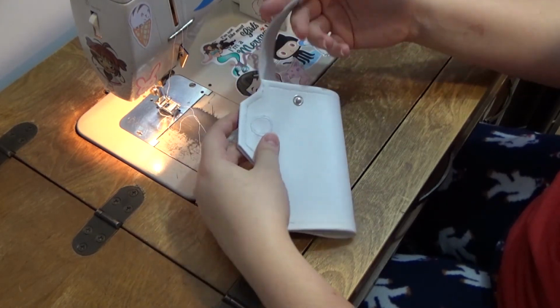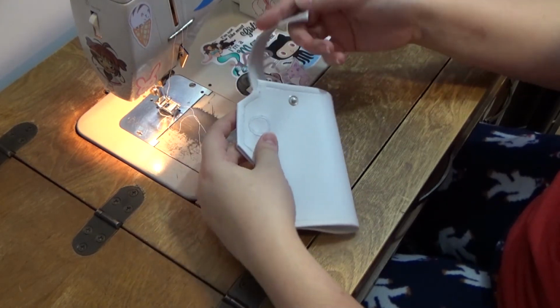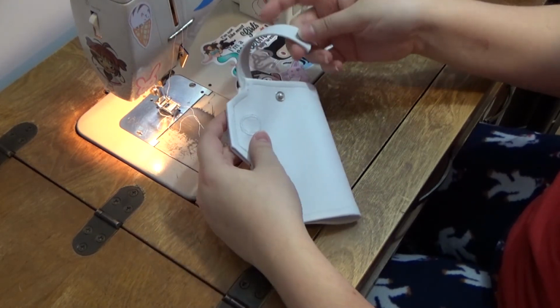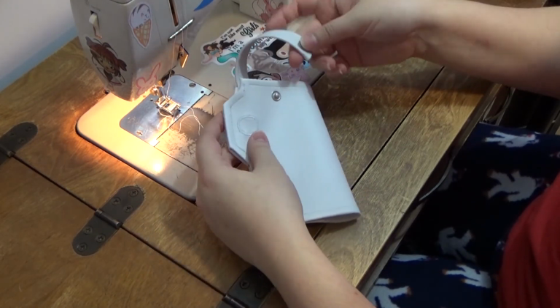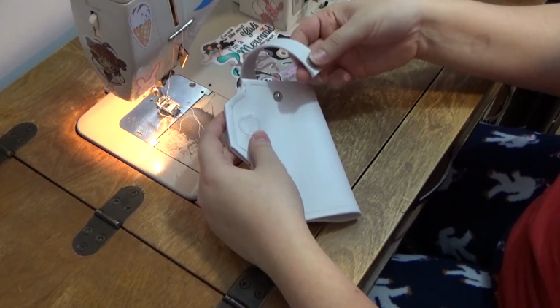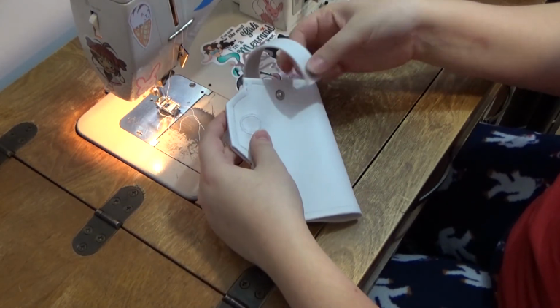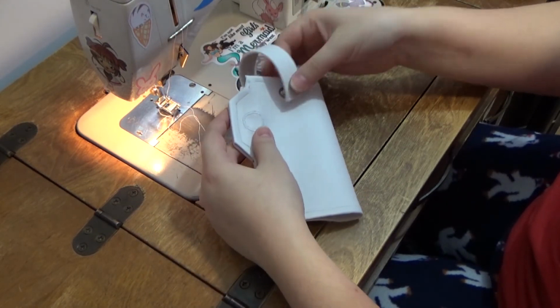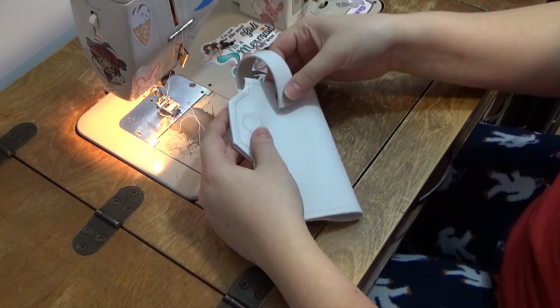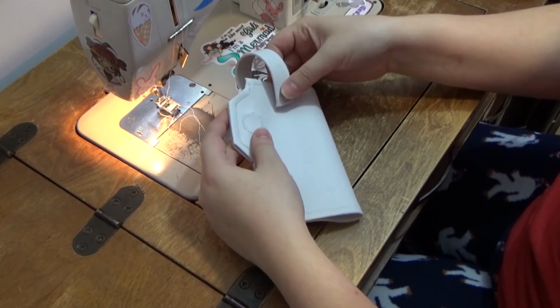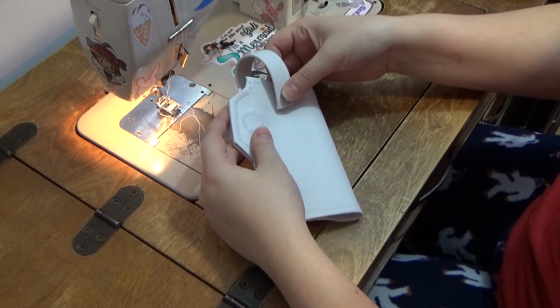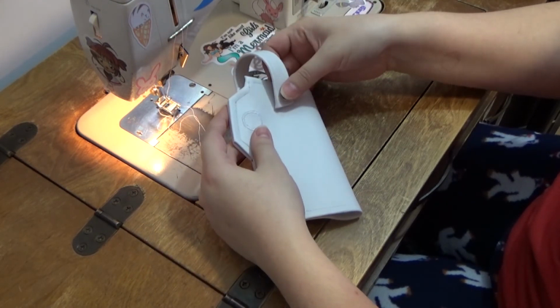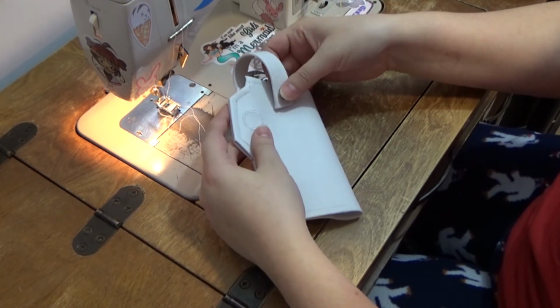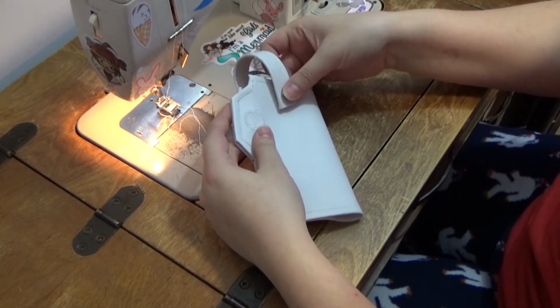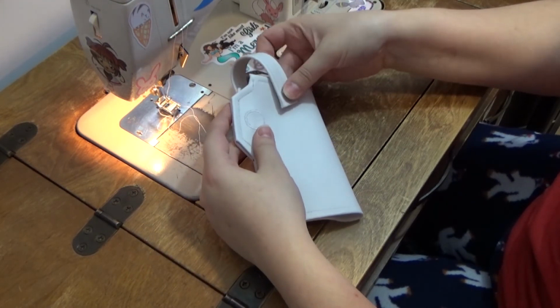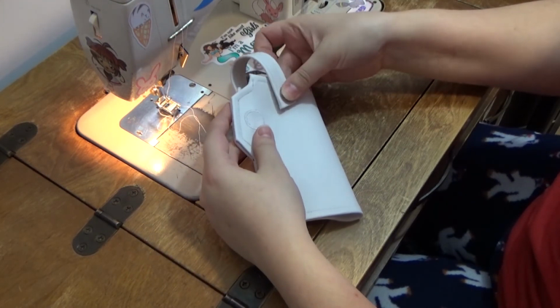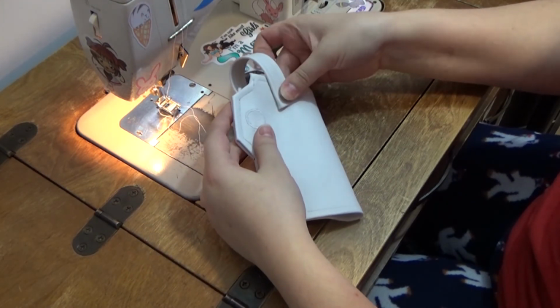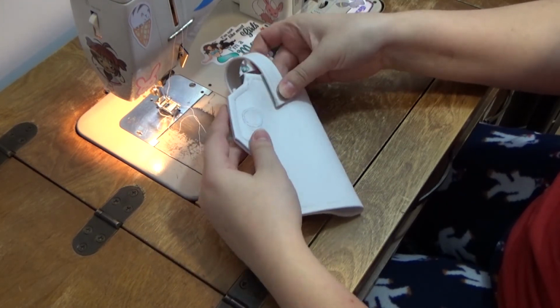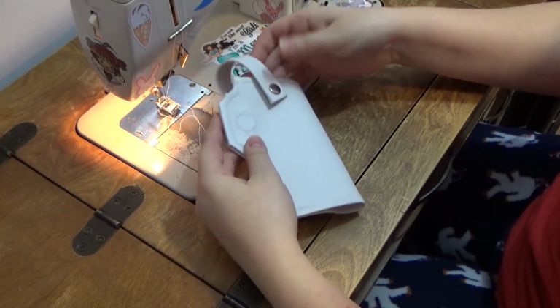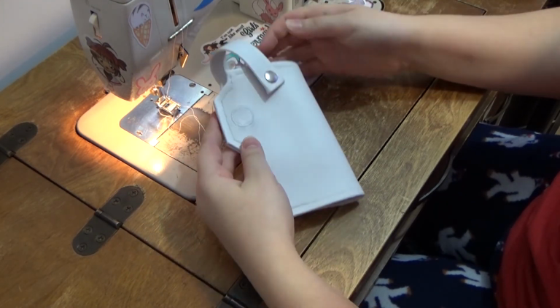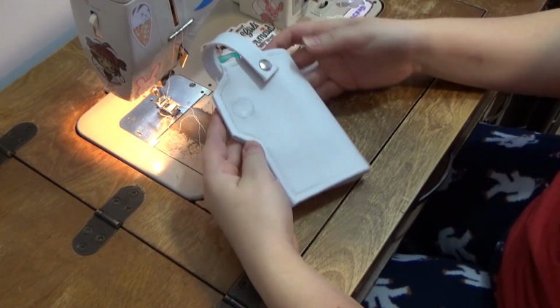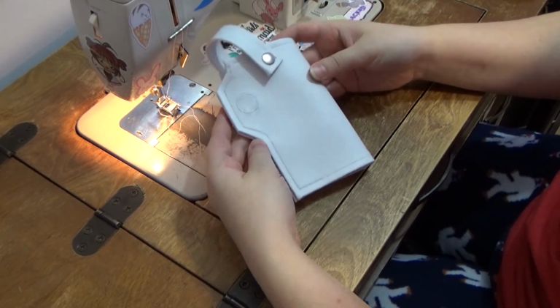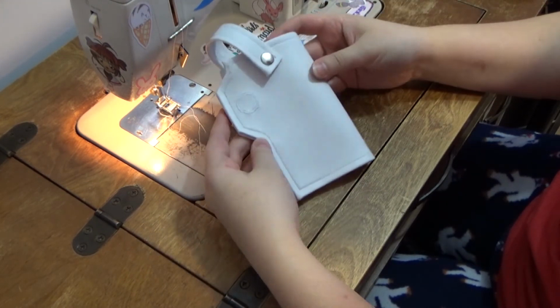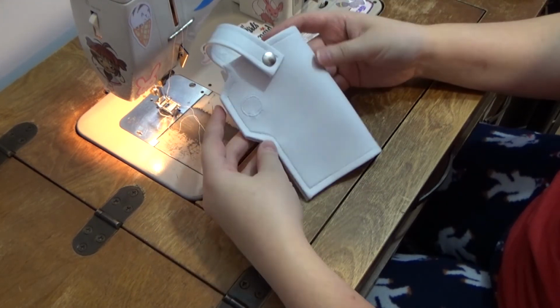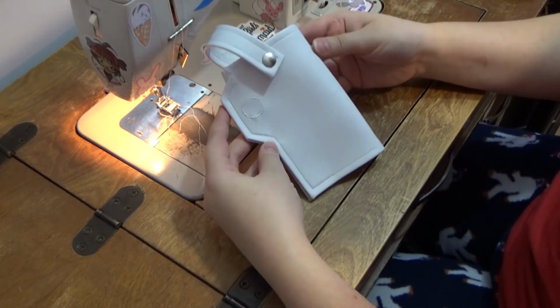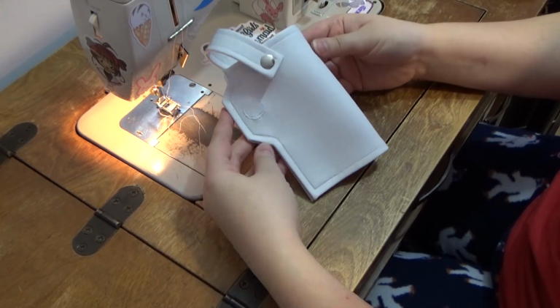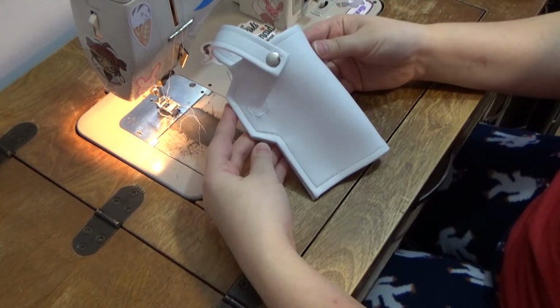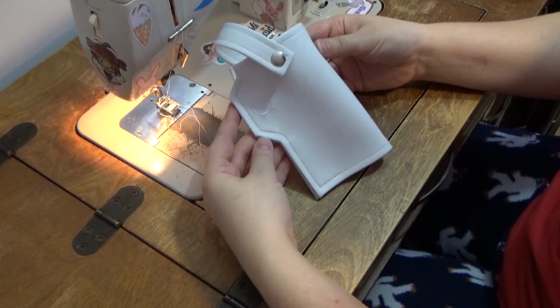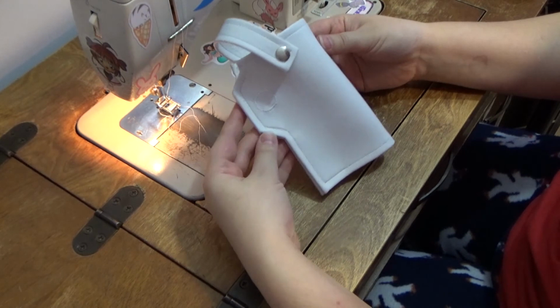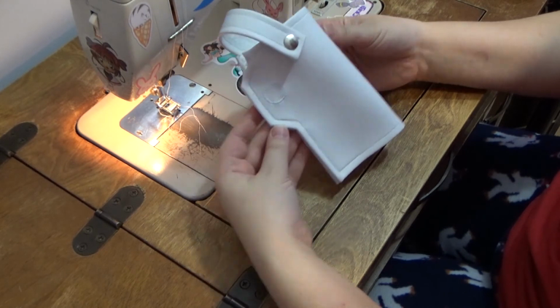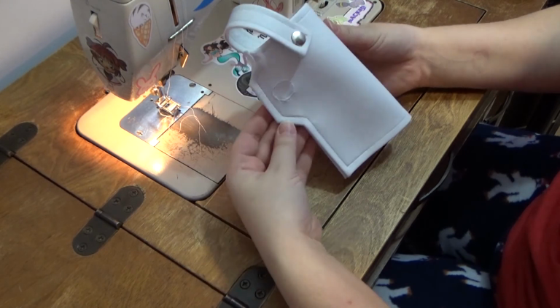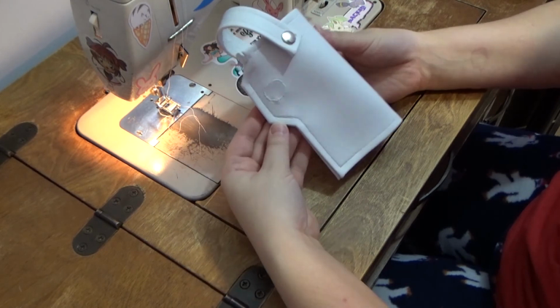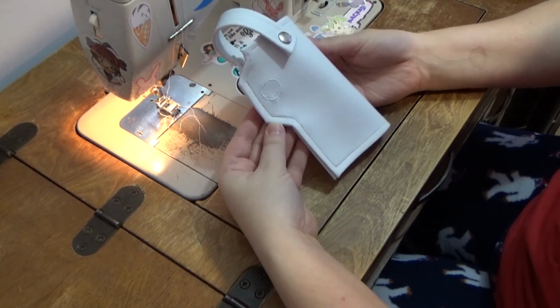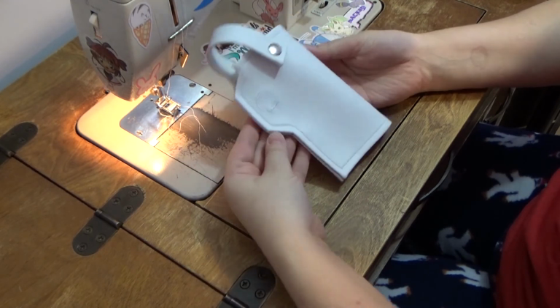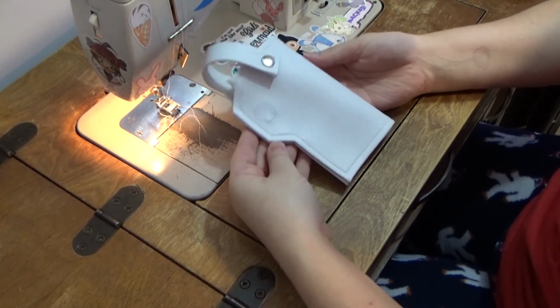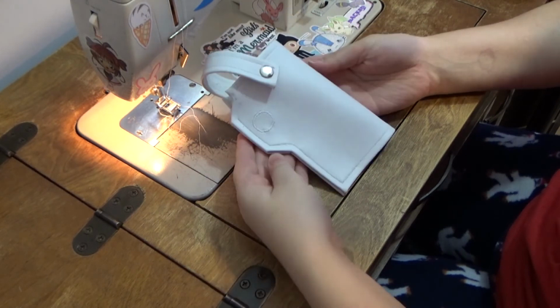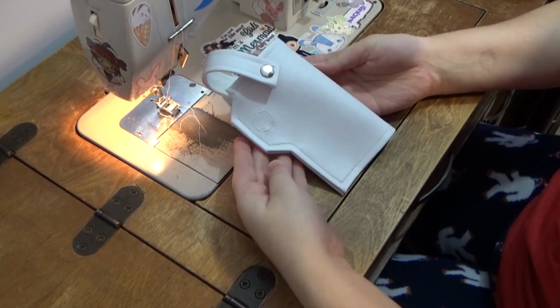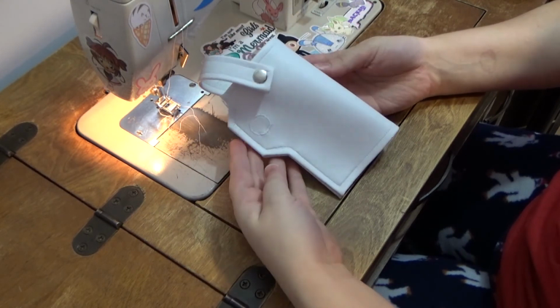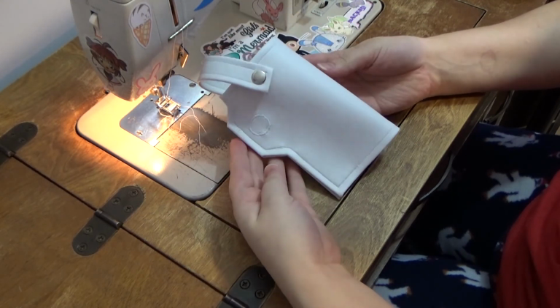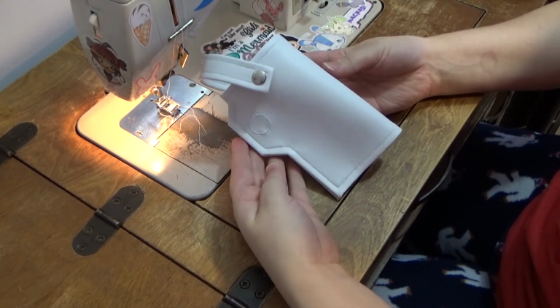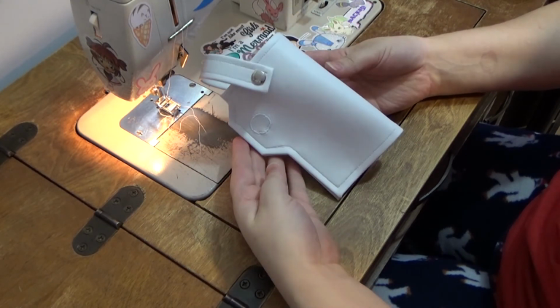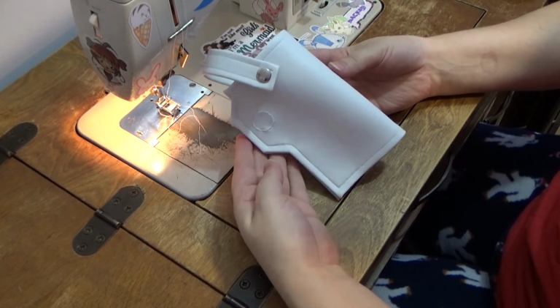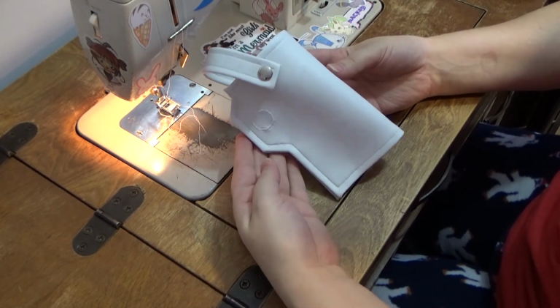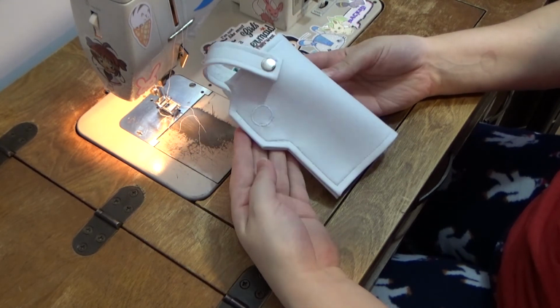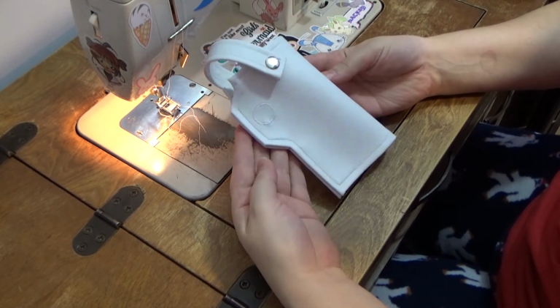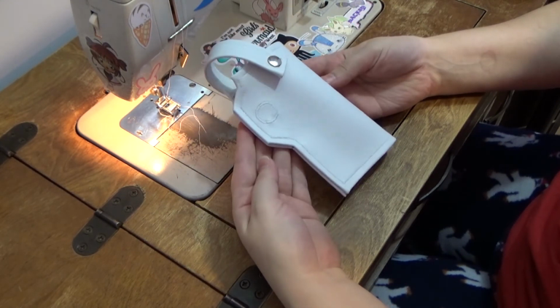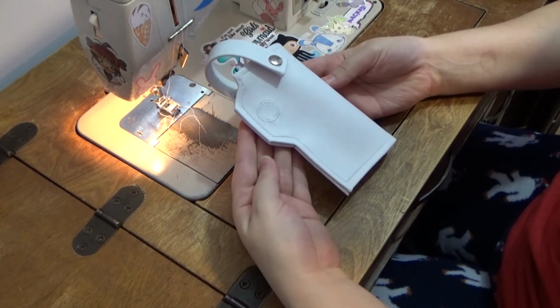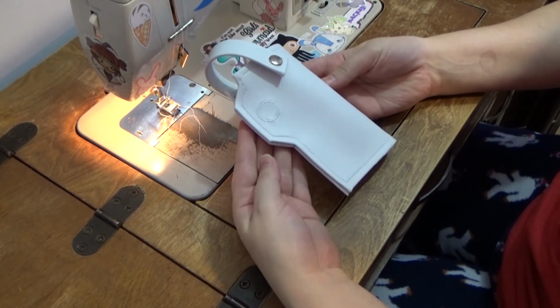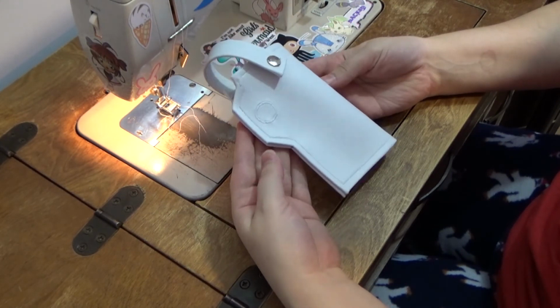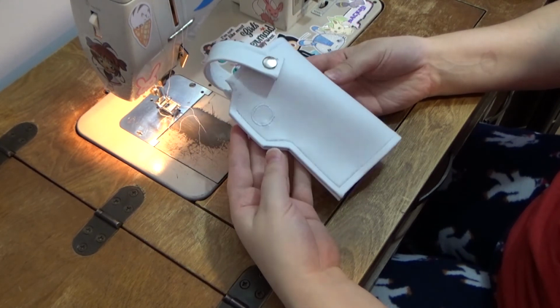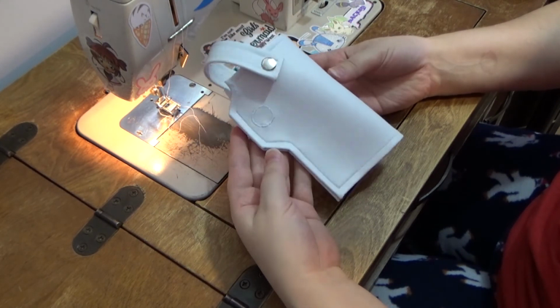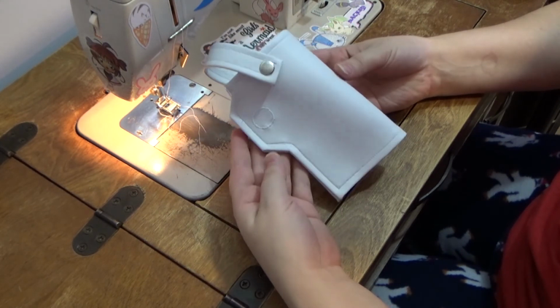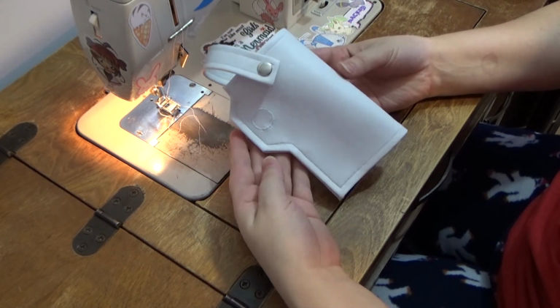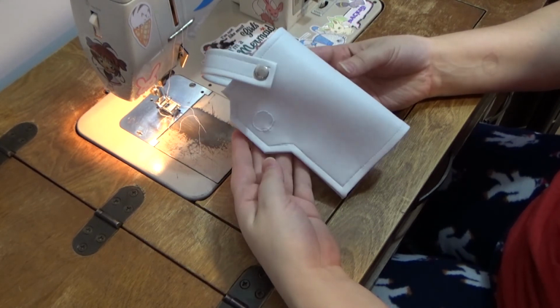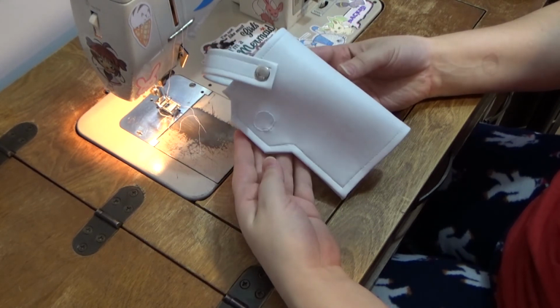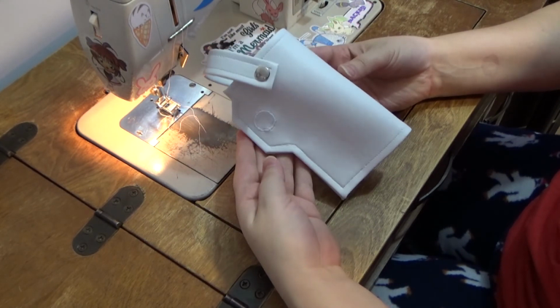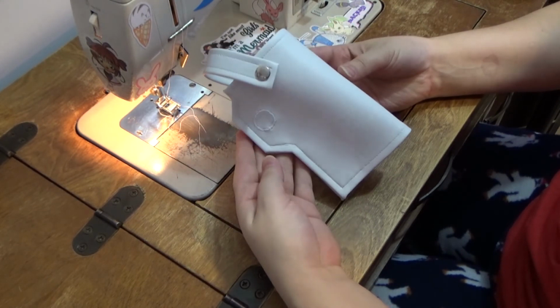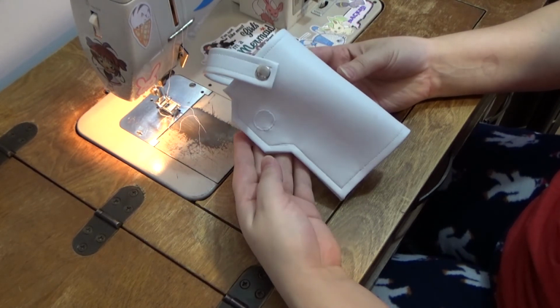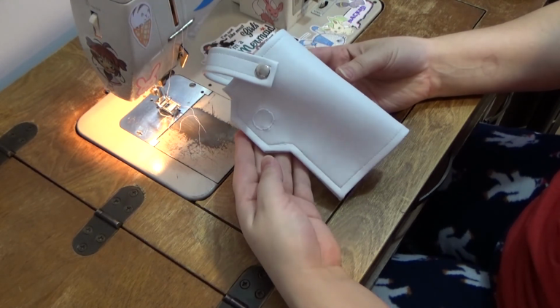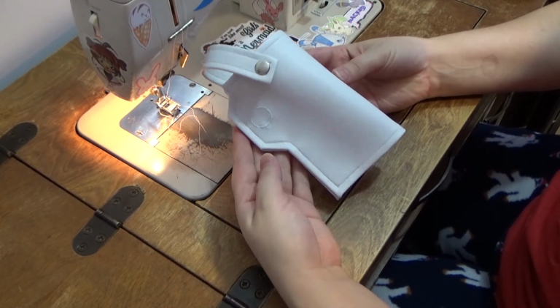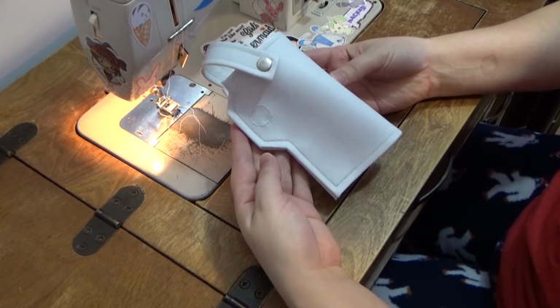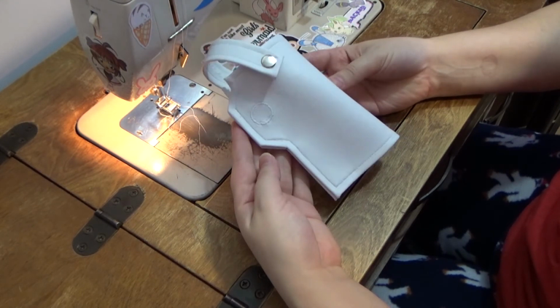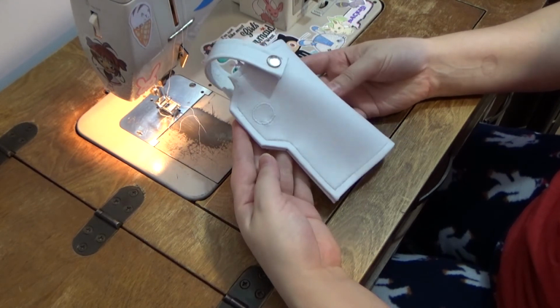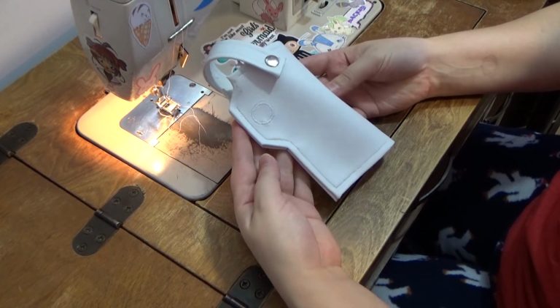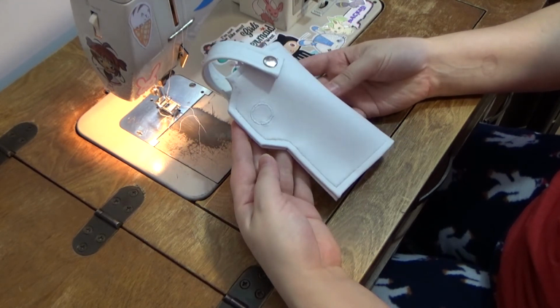Then all that was left to do was to attach it to the main belt by hand stitching the back to the belt itself.